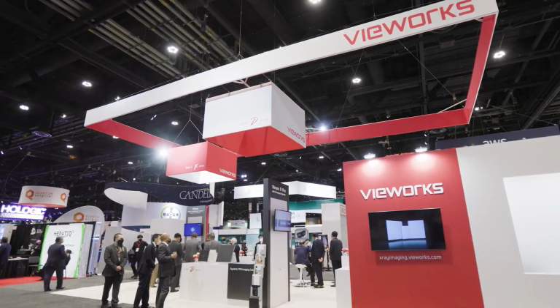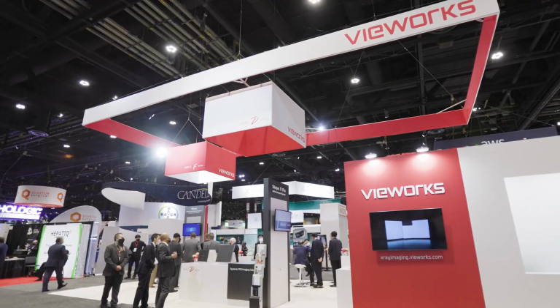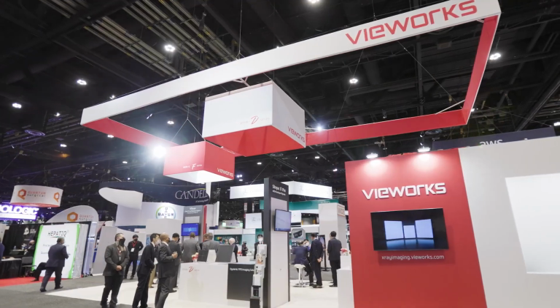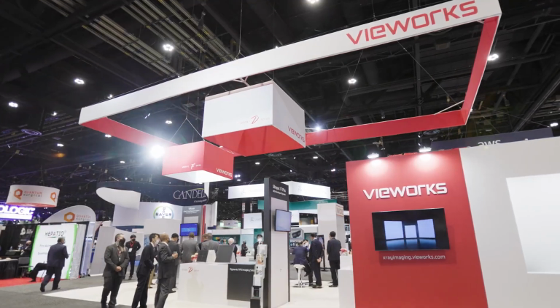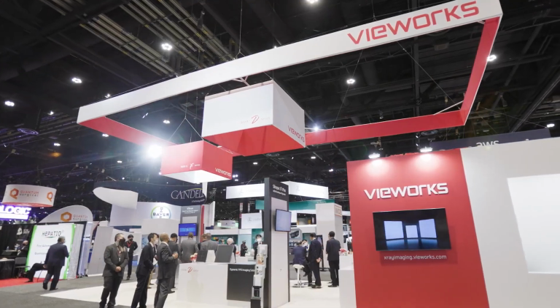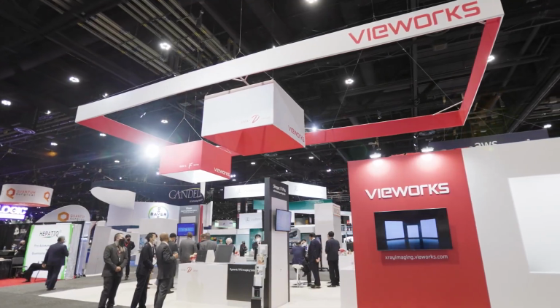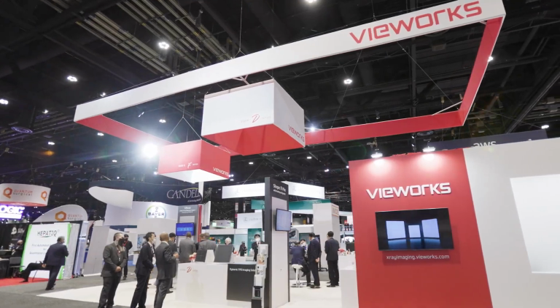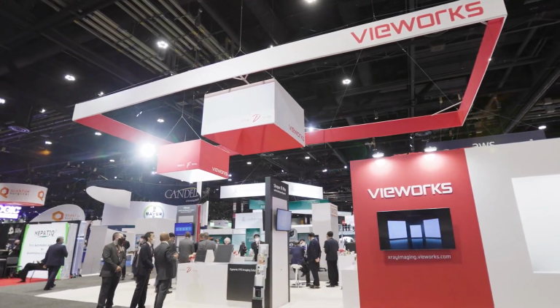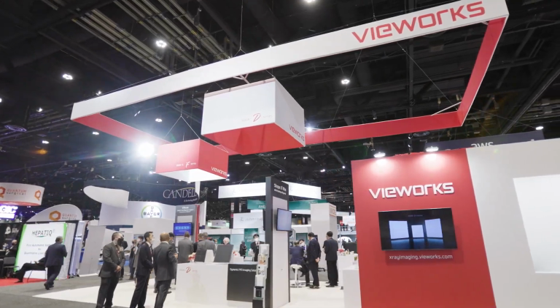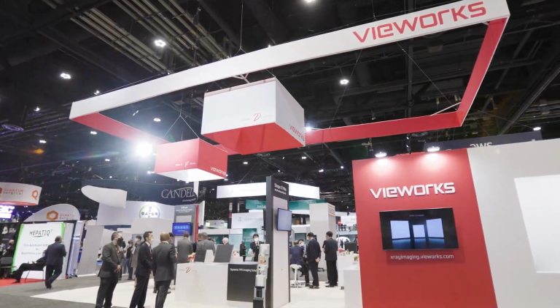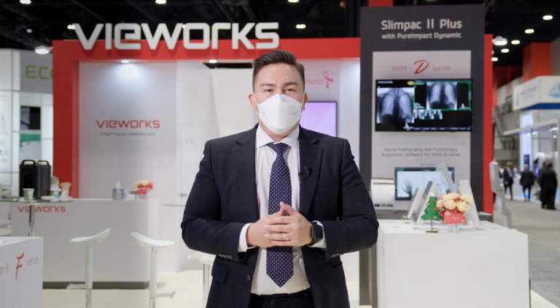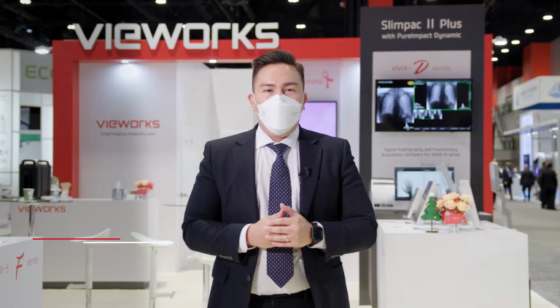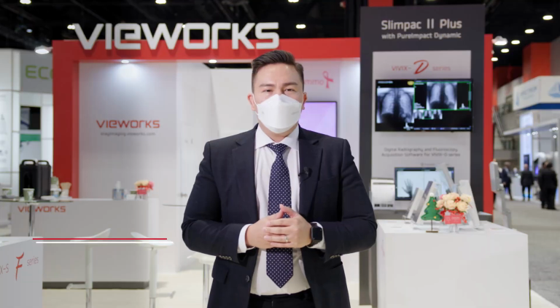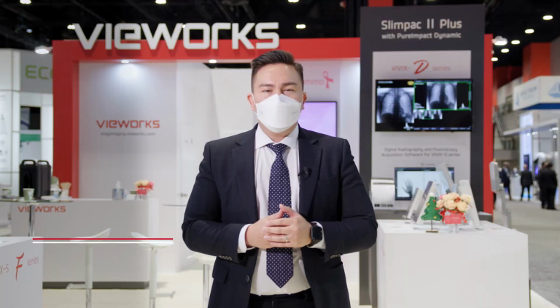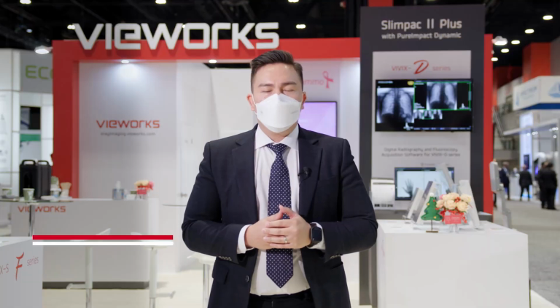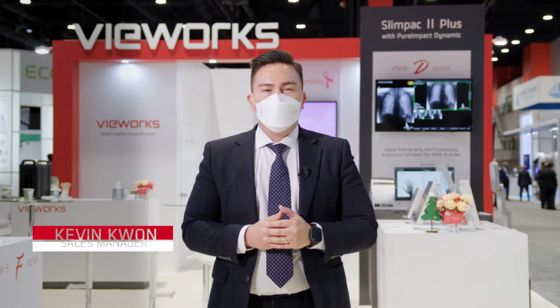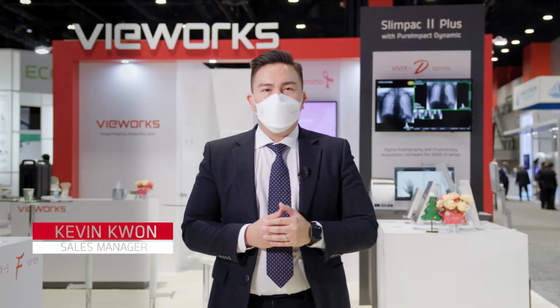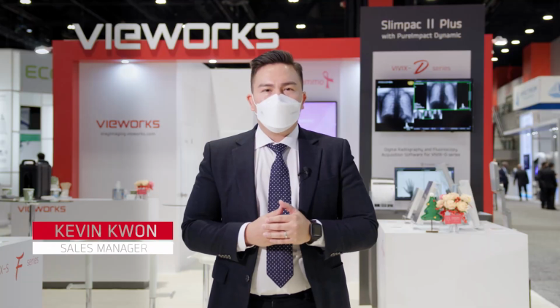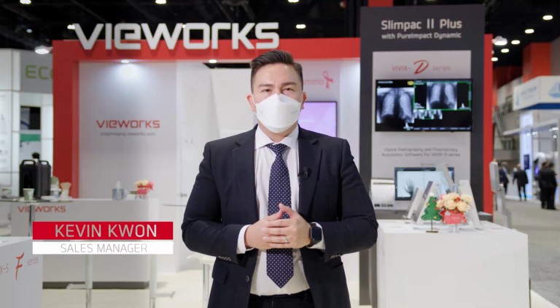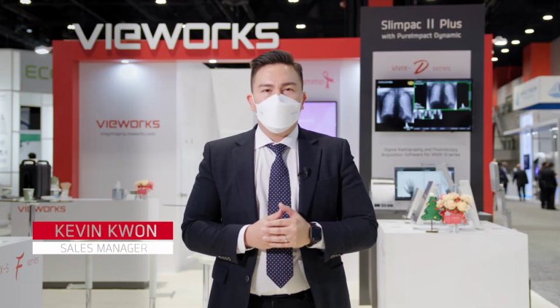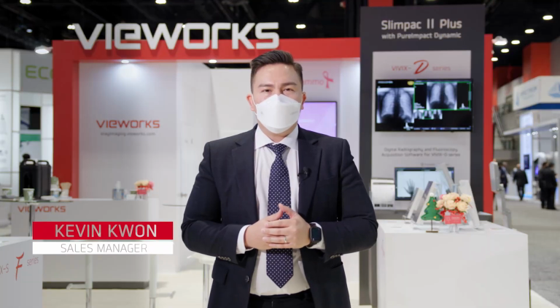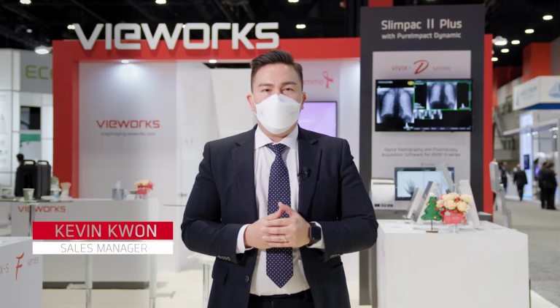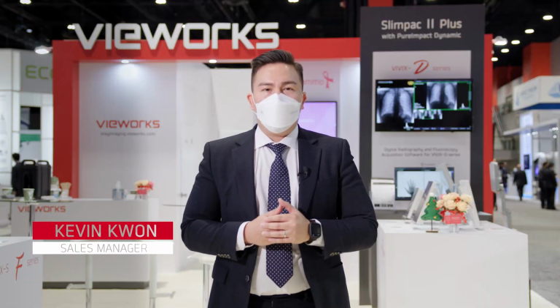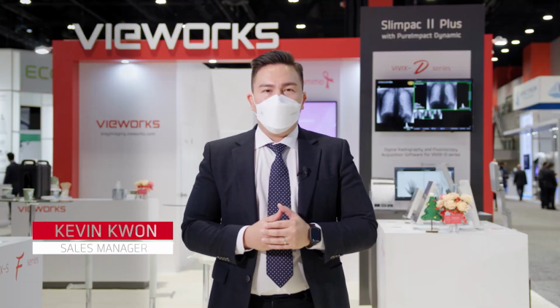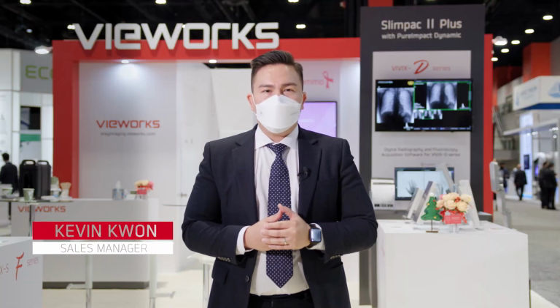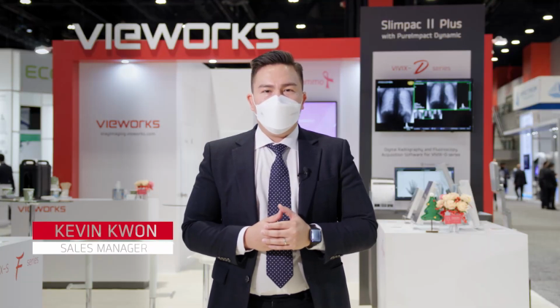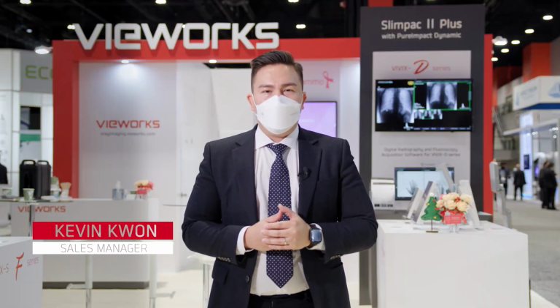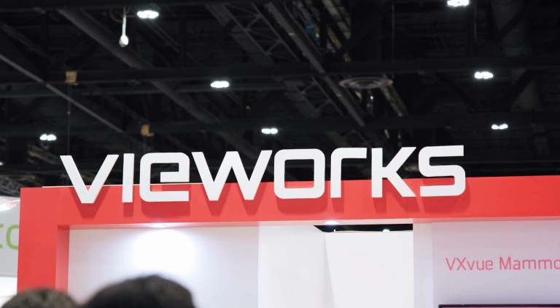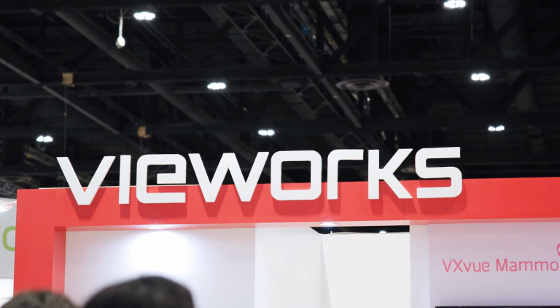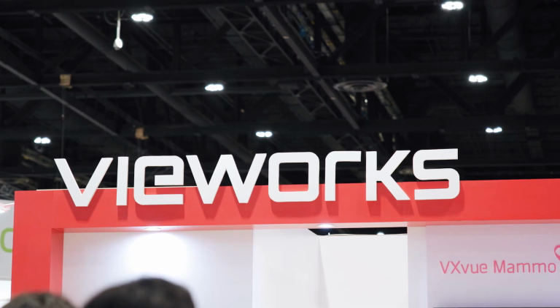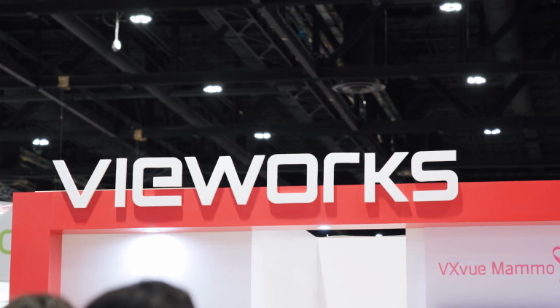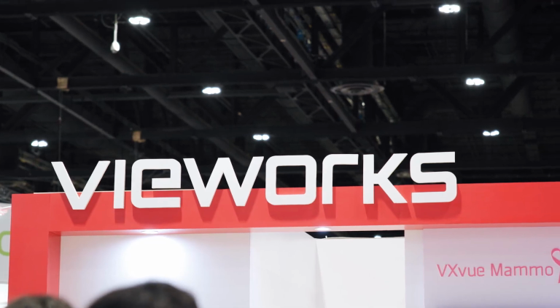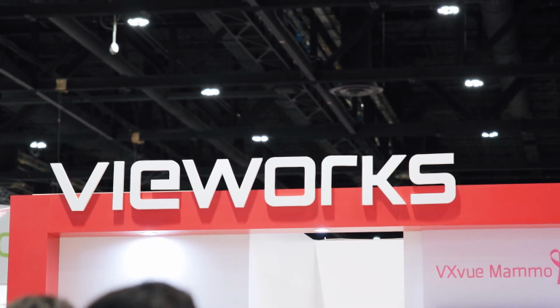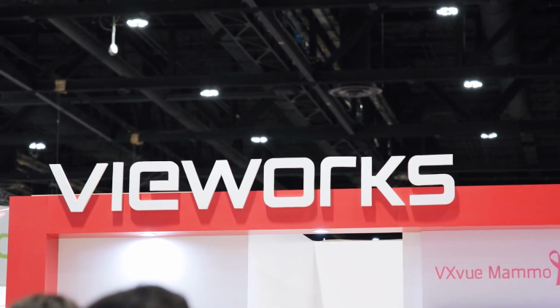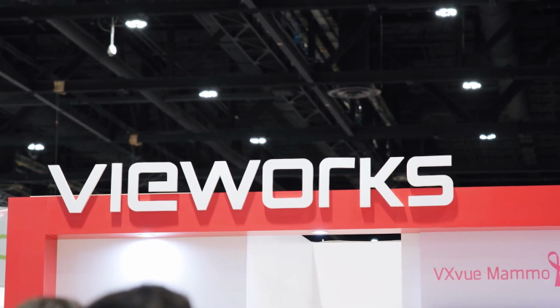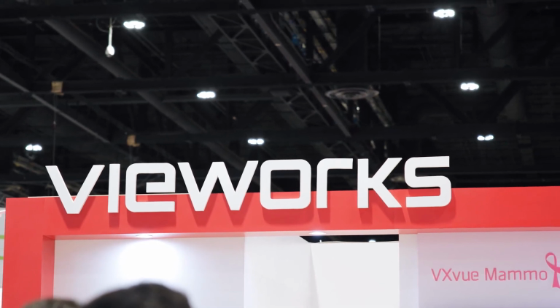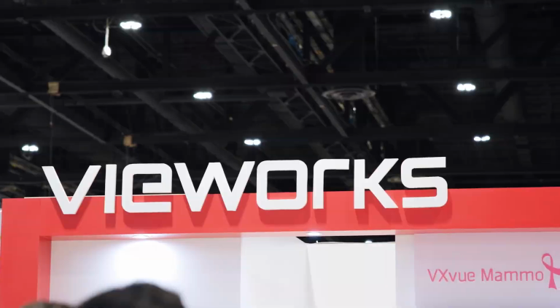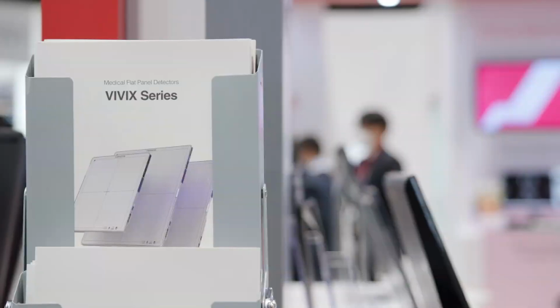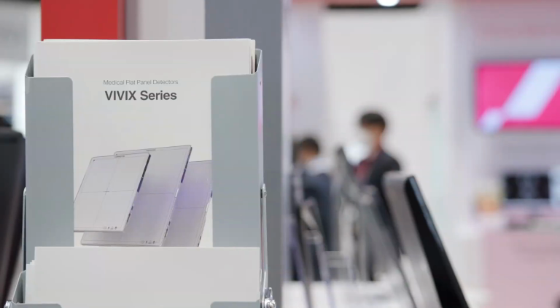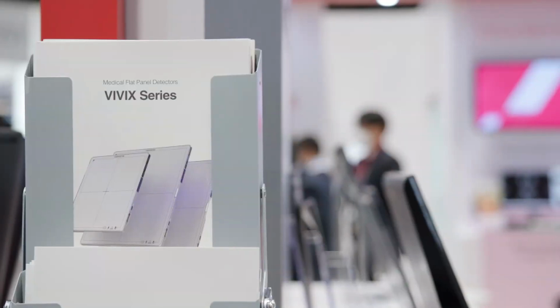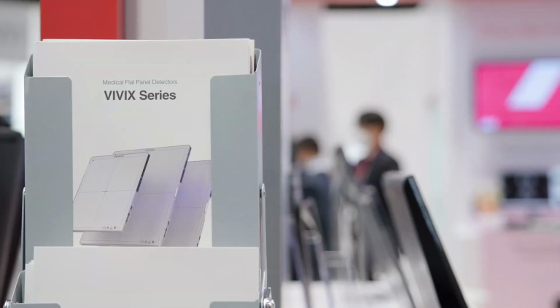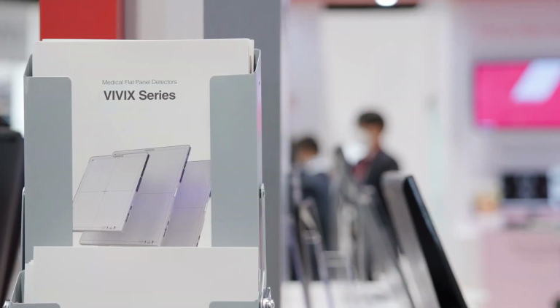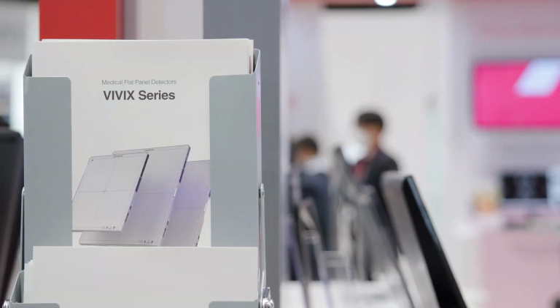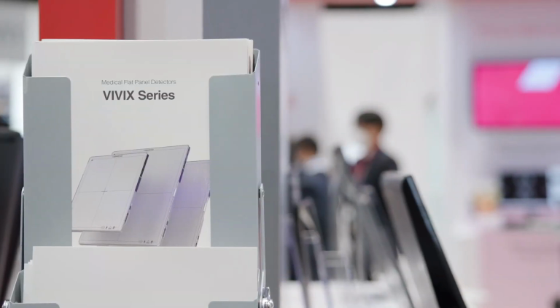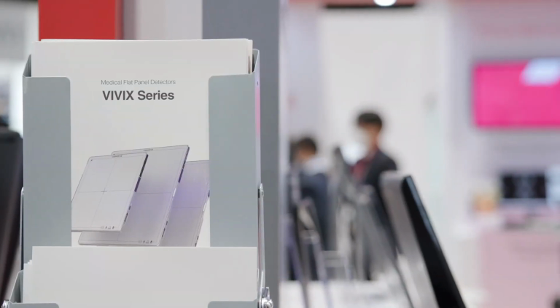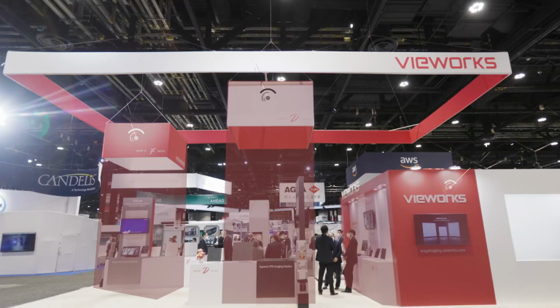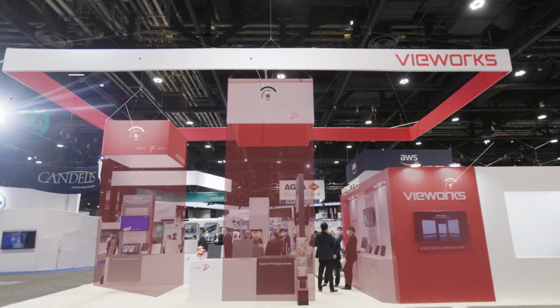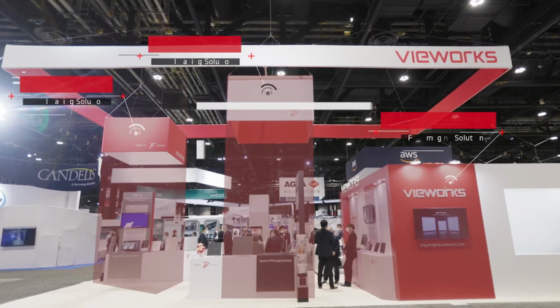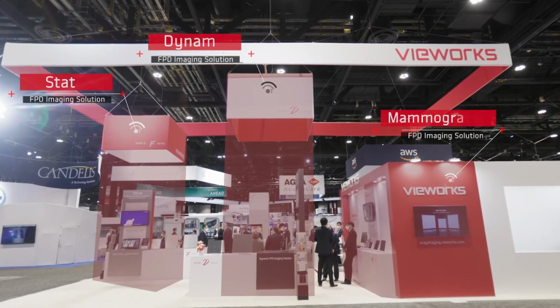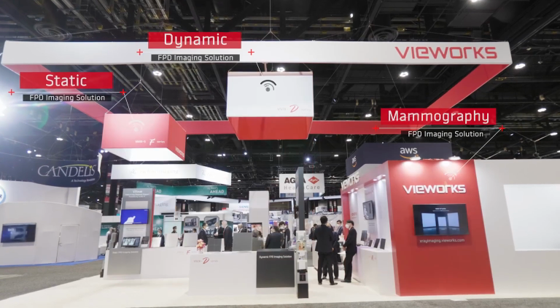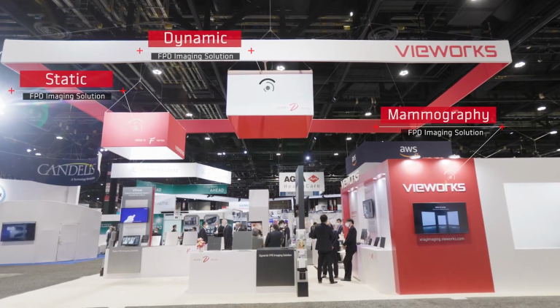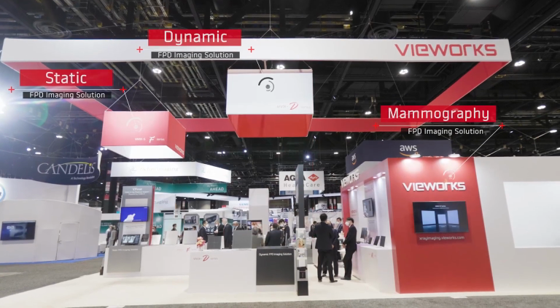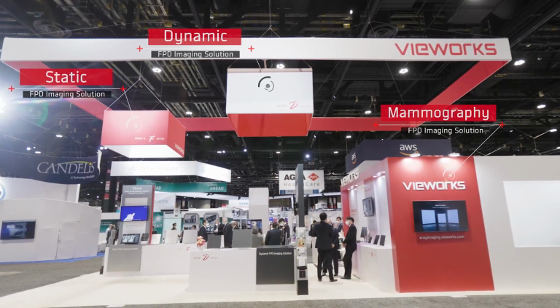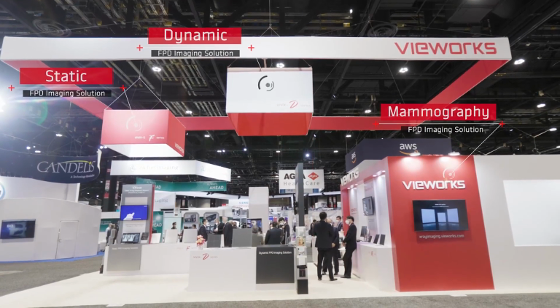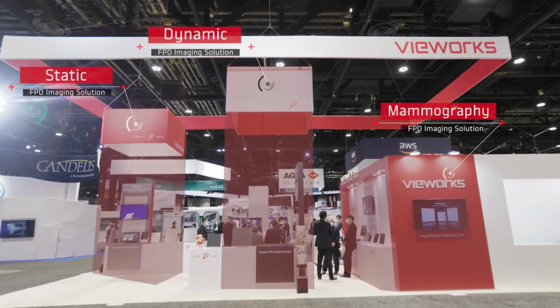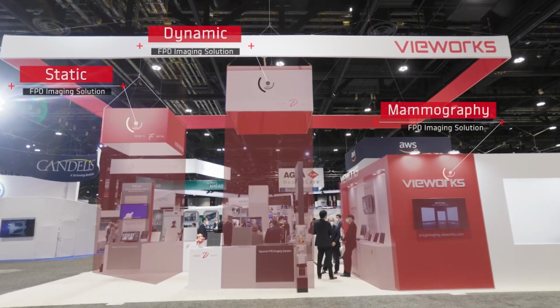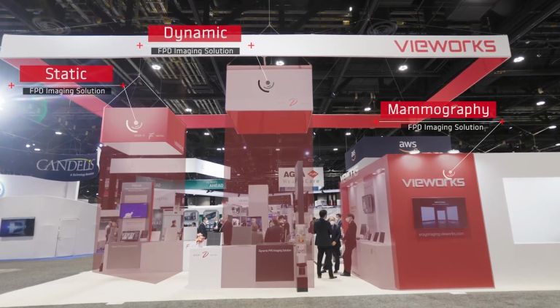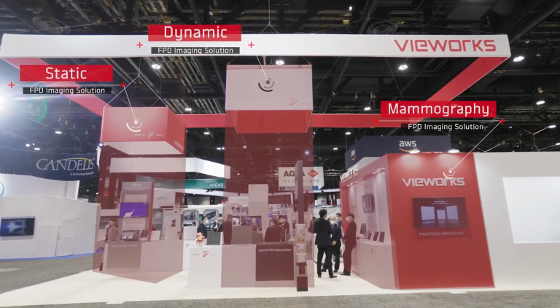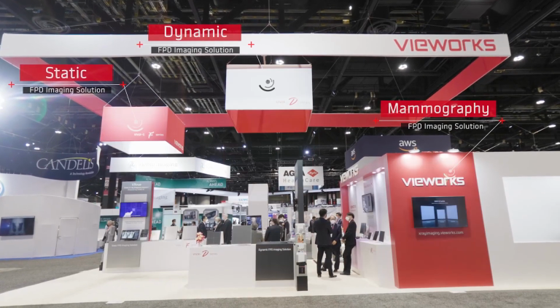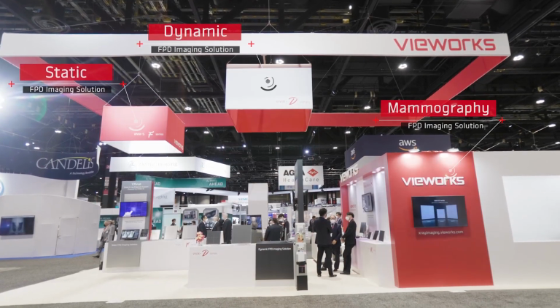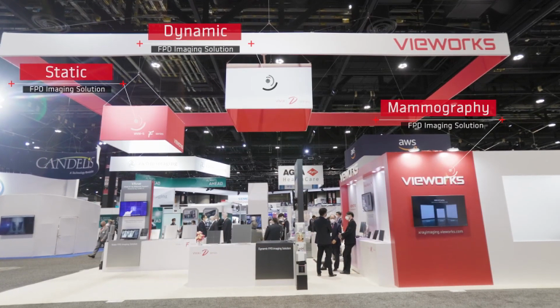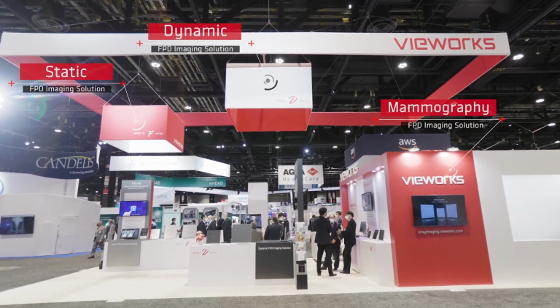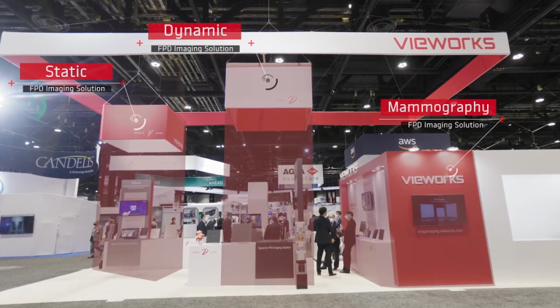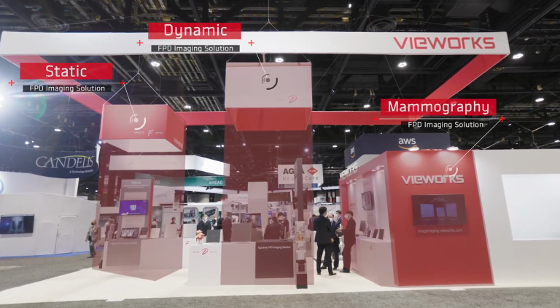Hello, welcome to Viewworks booth at RSNA. We will be introducing three zones based on different applications.